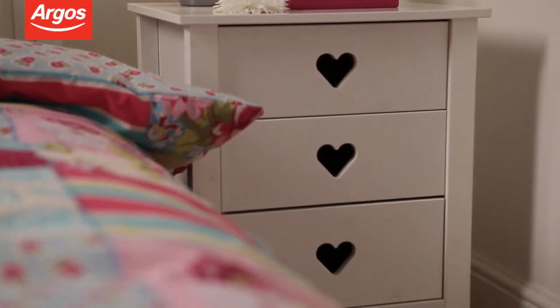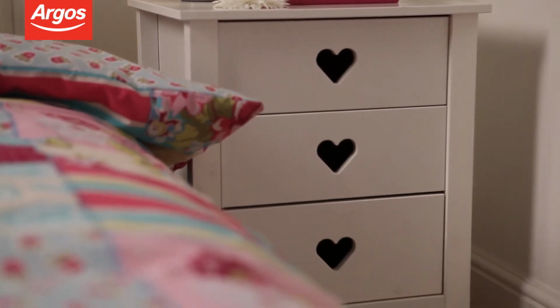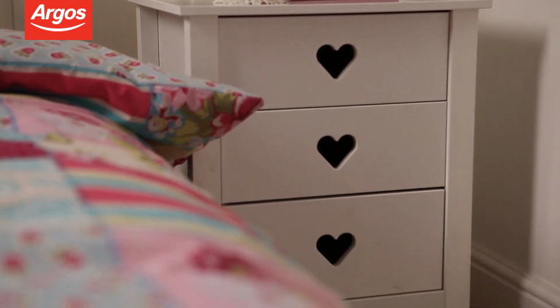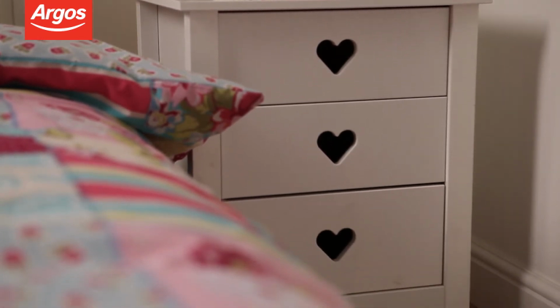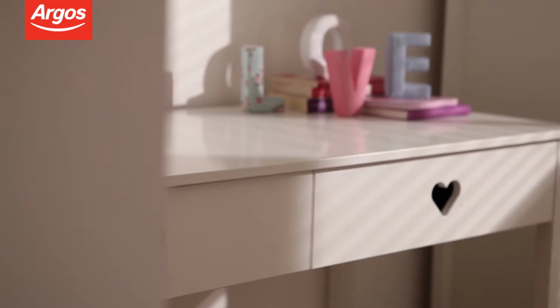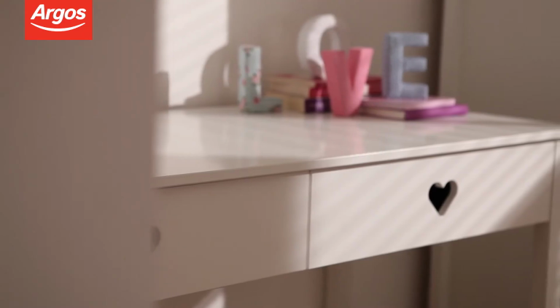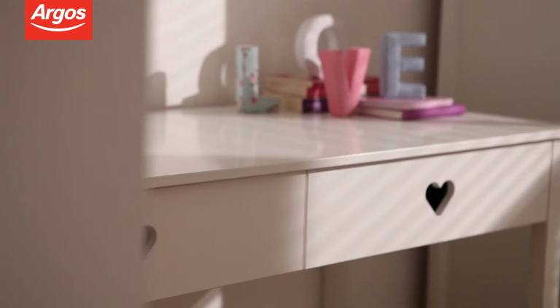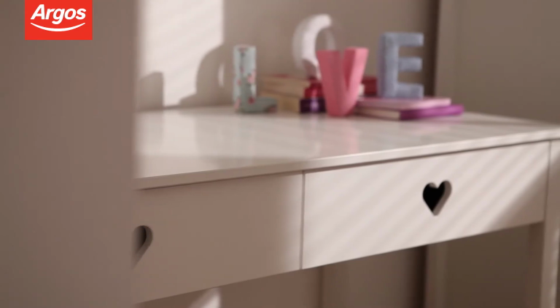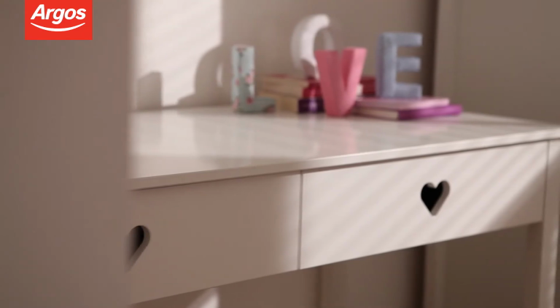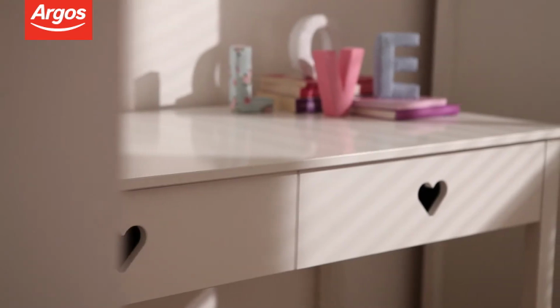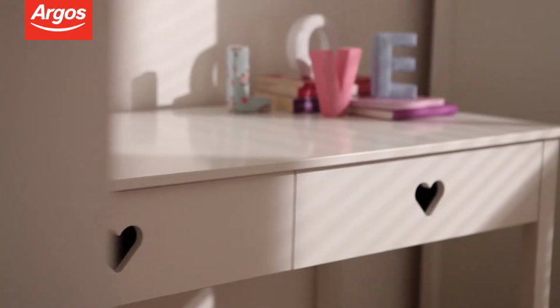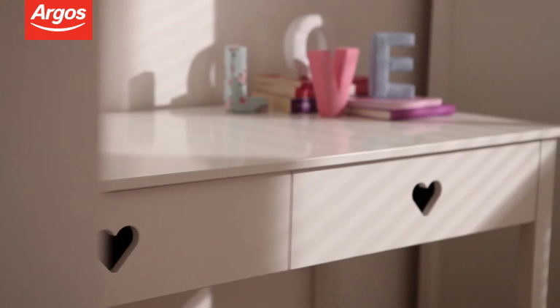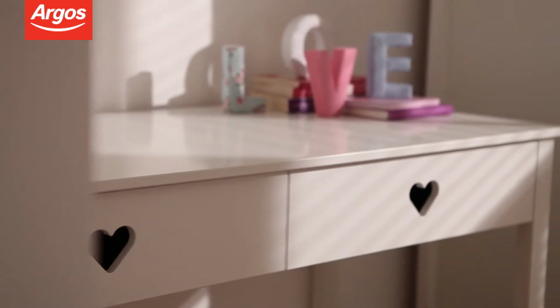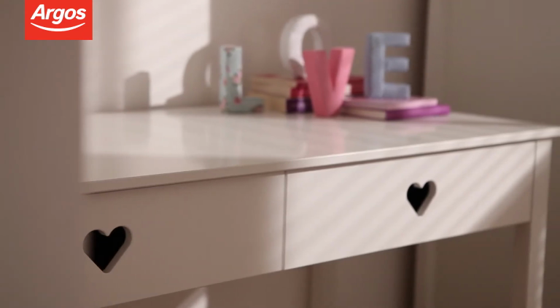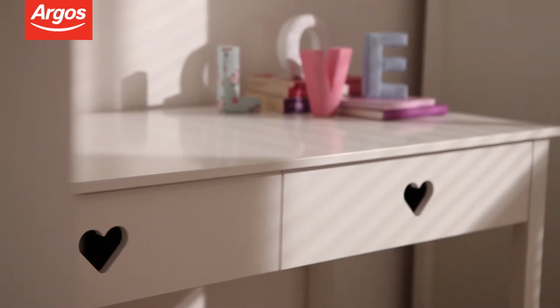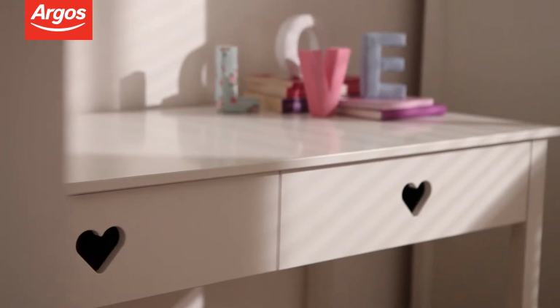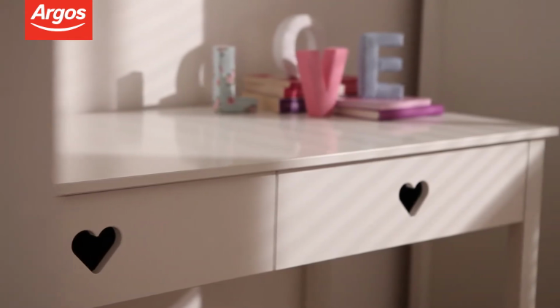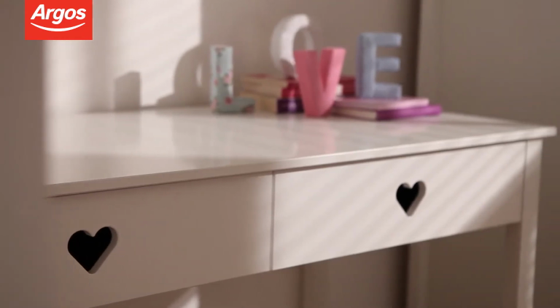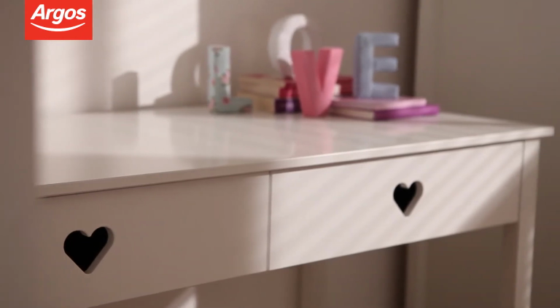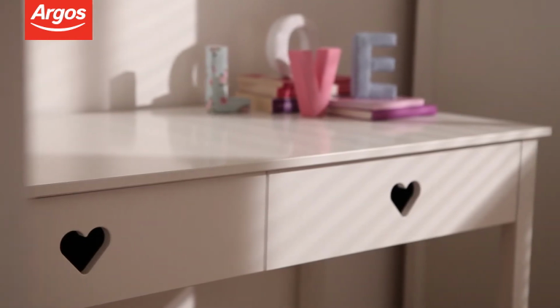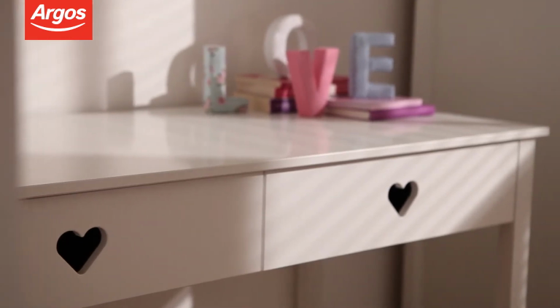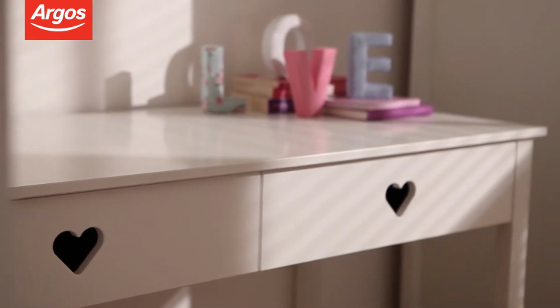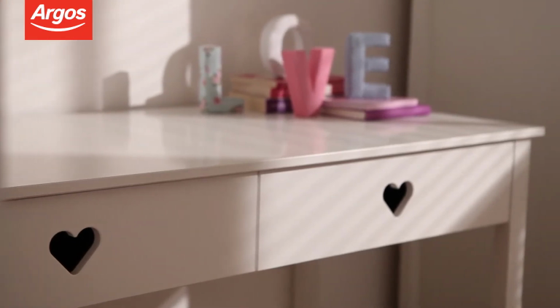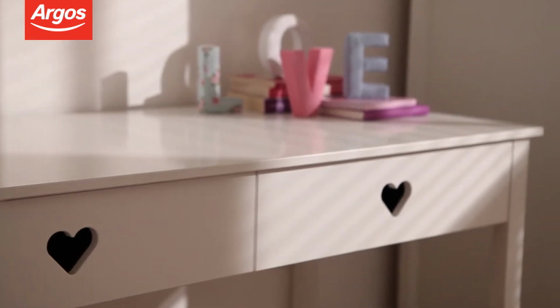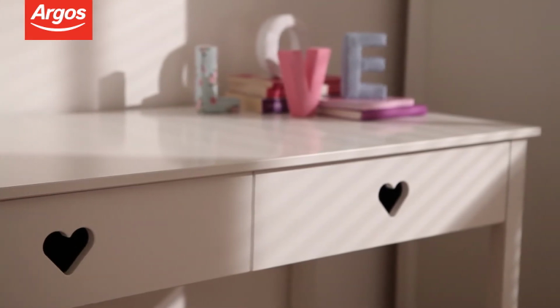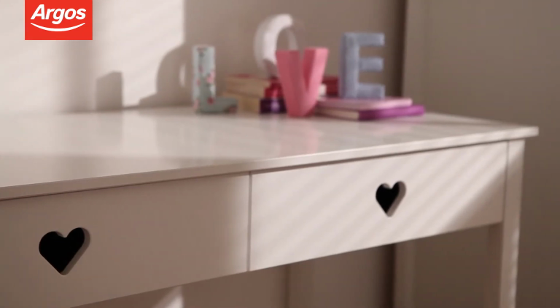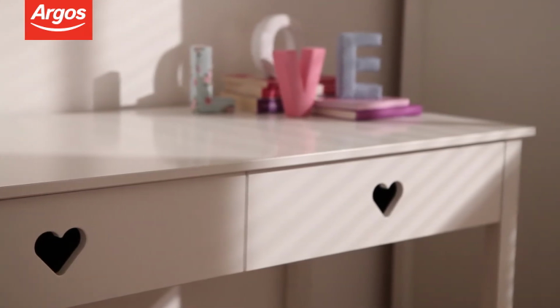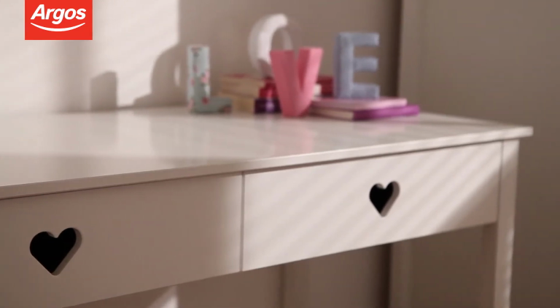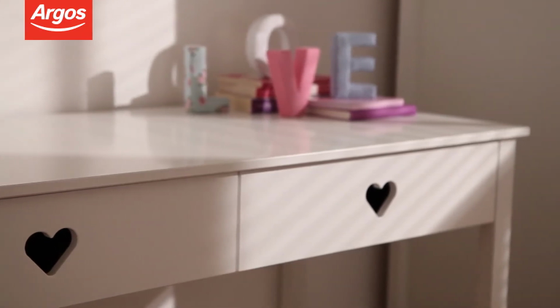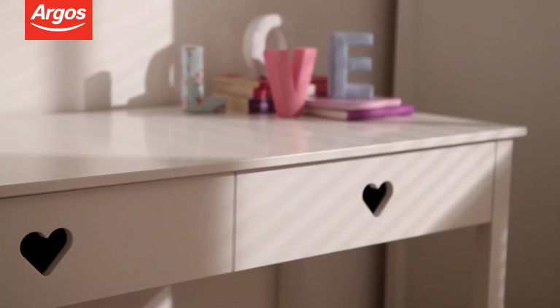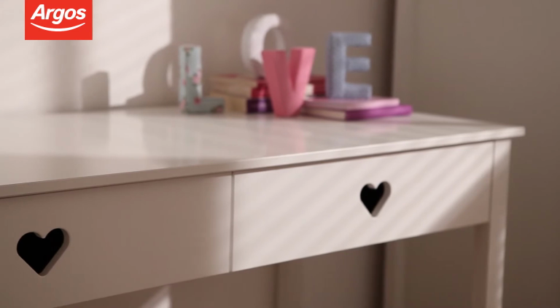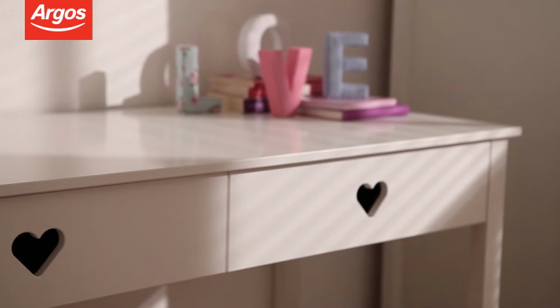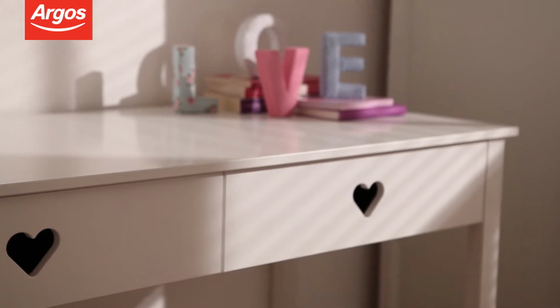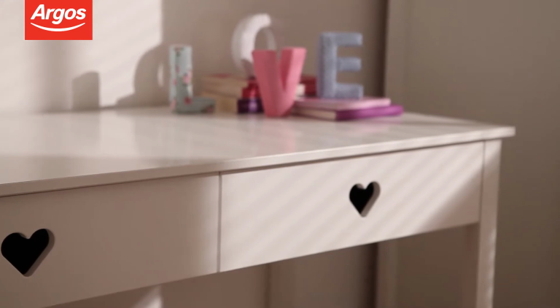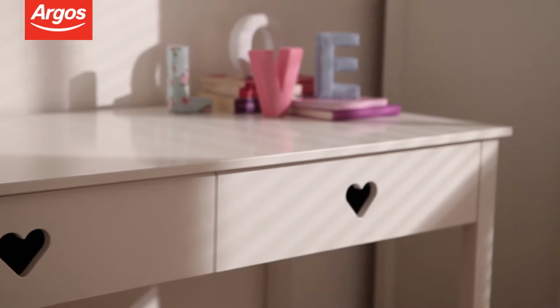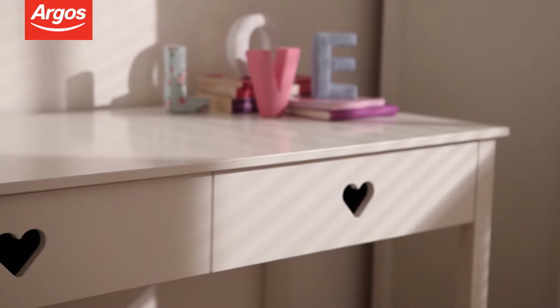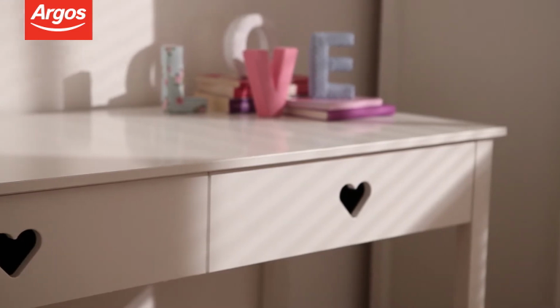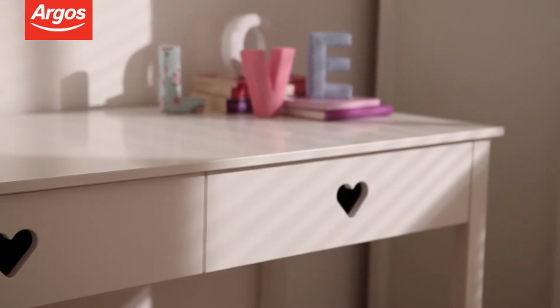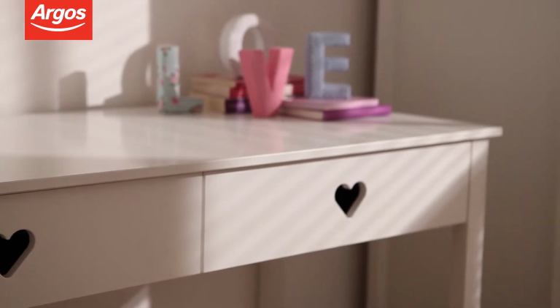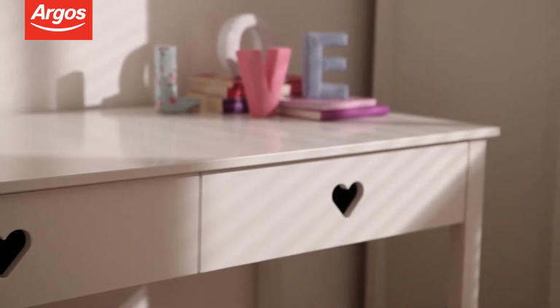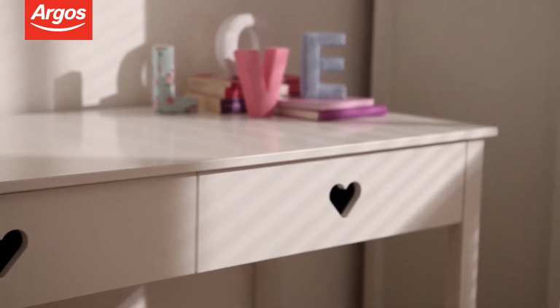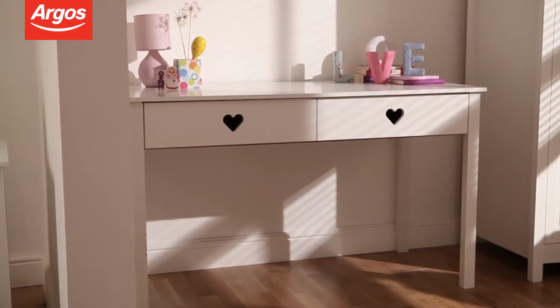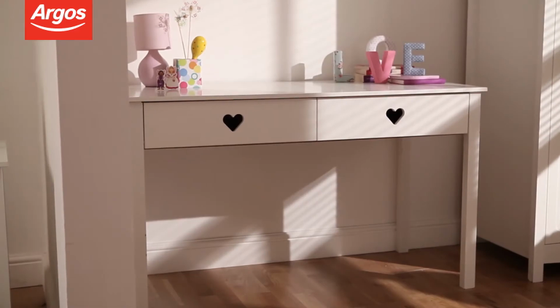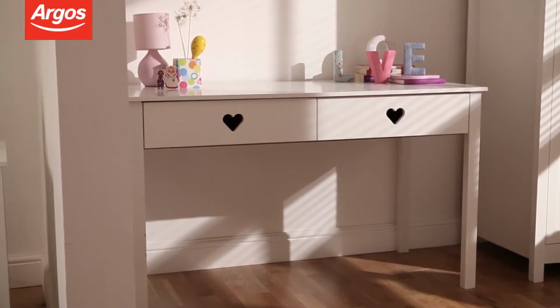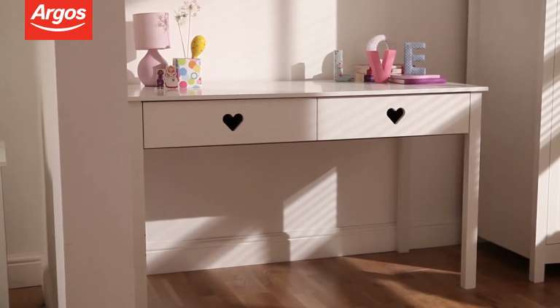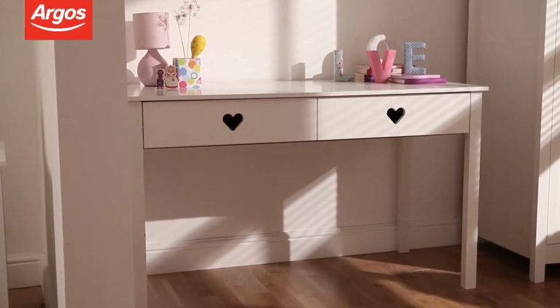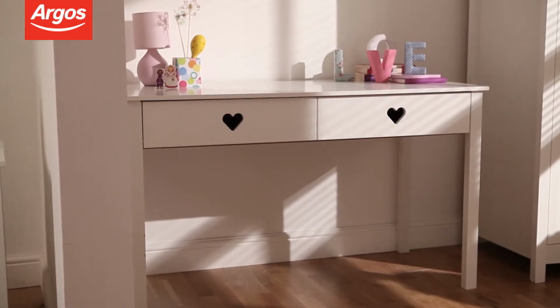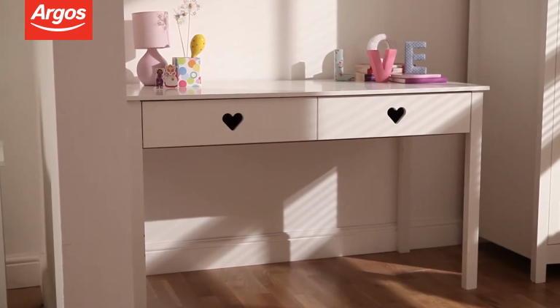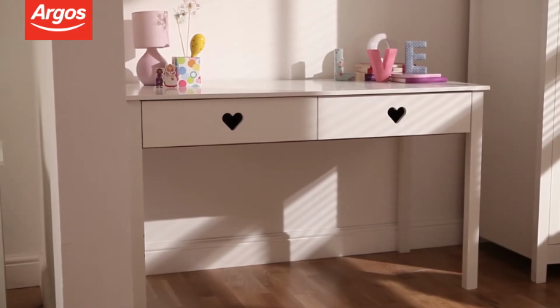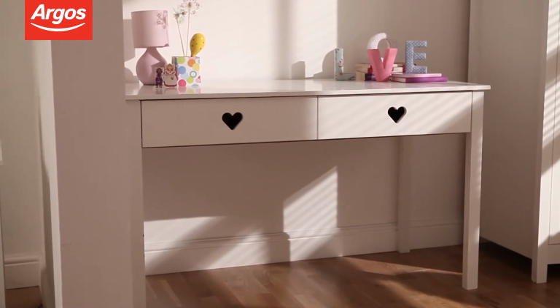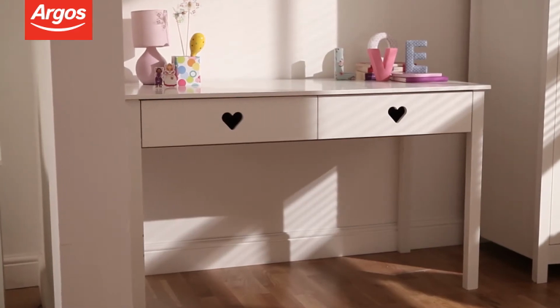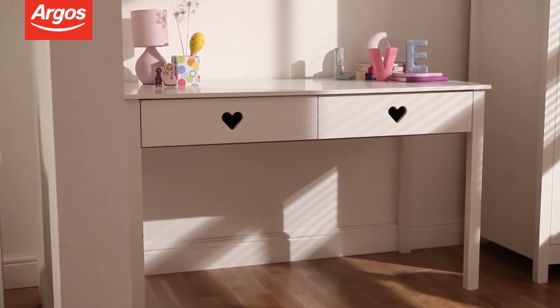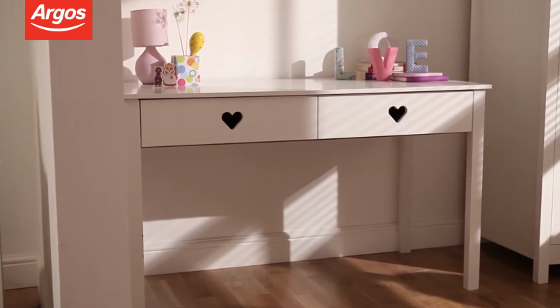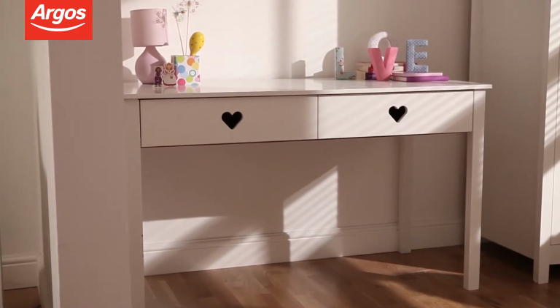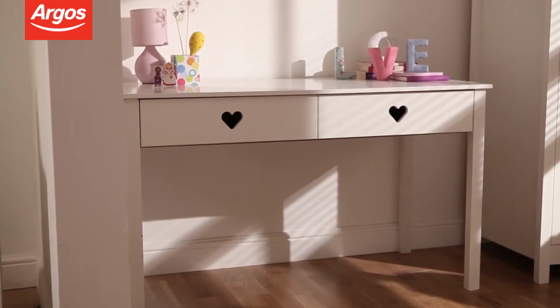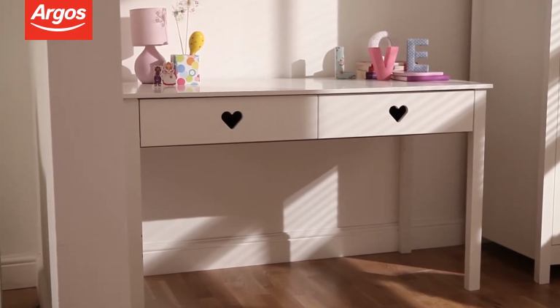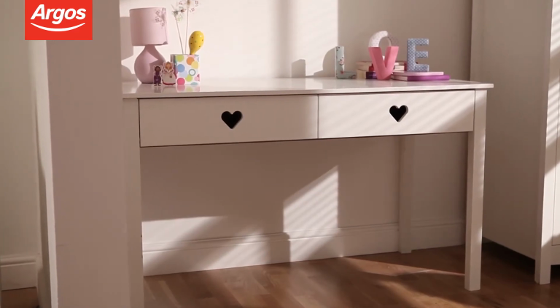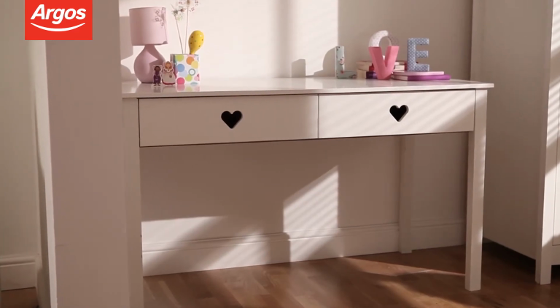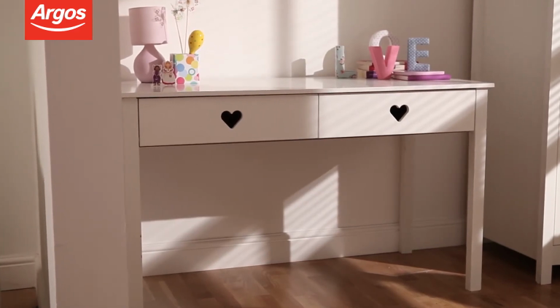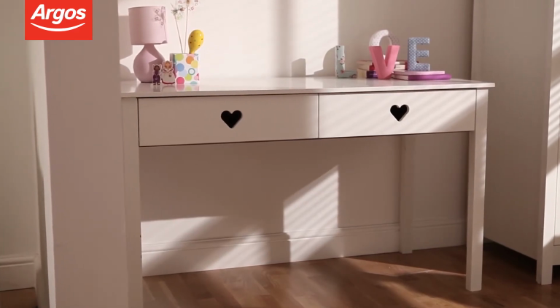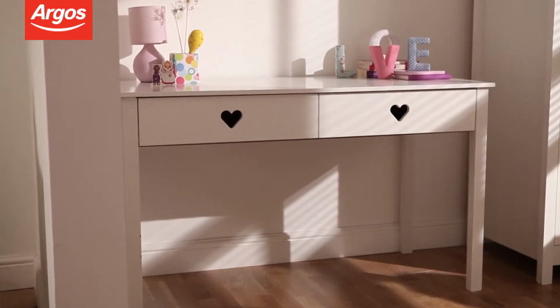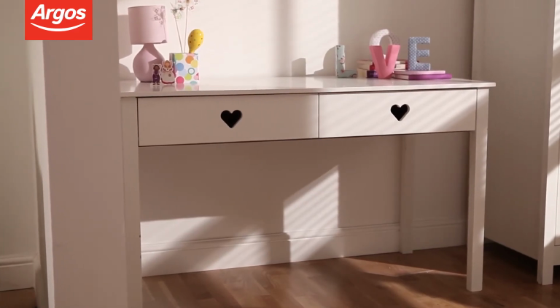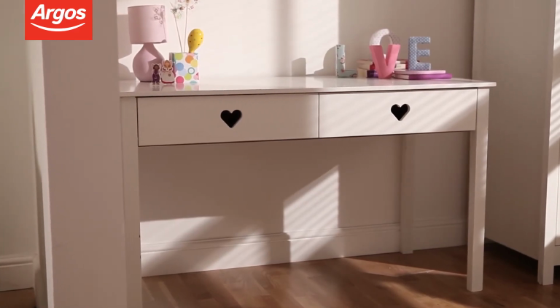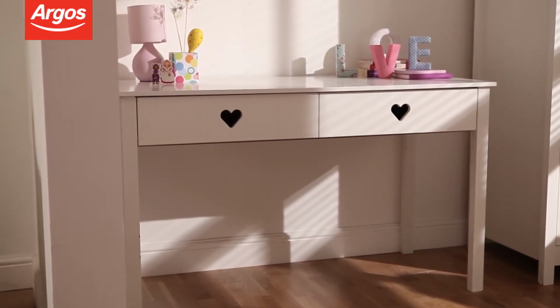For older children who need a workspace for homework, this sweet desk has two storage drawers with heart-shaped handles.